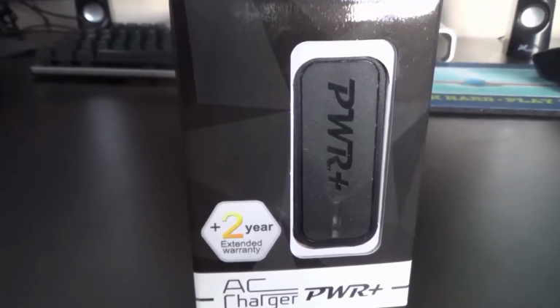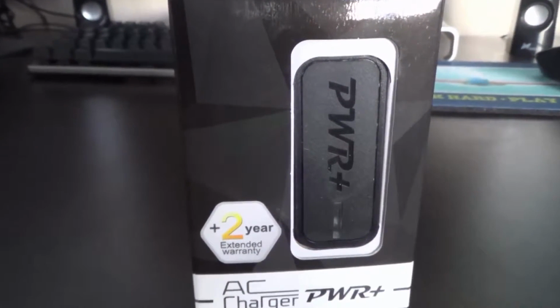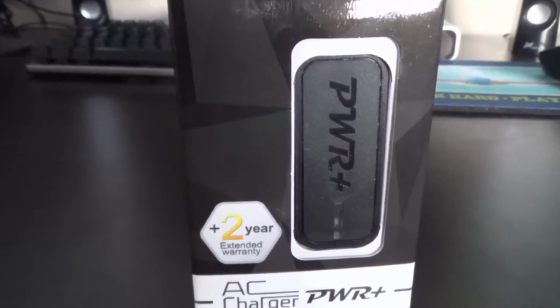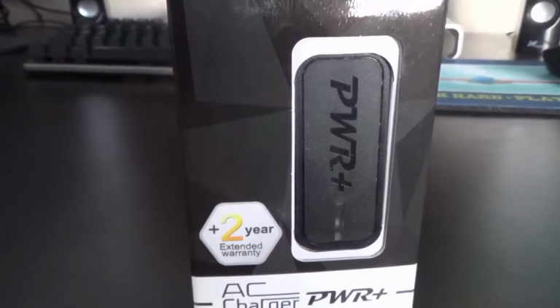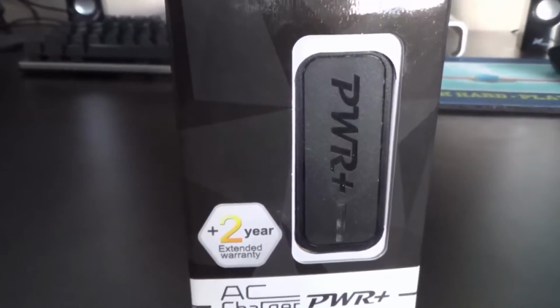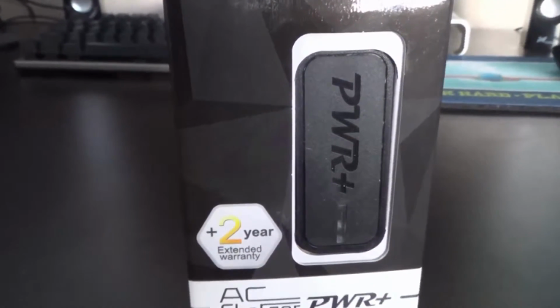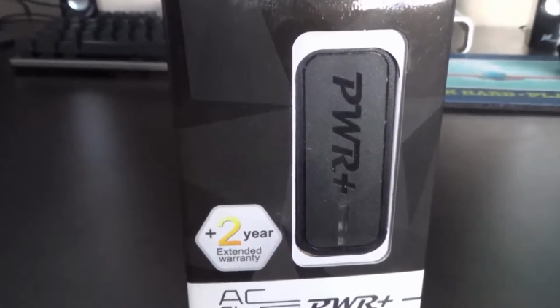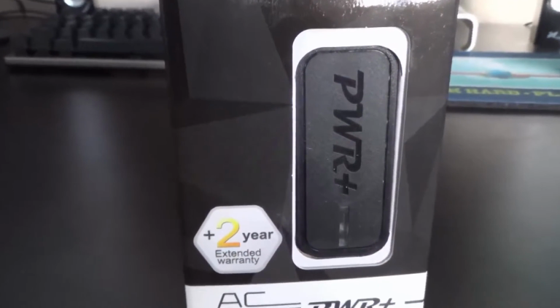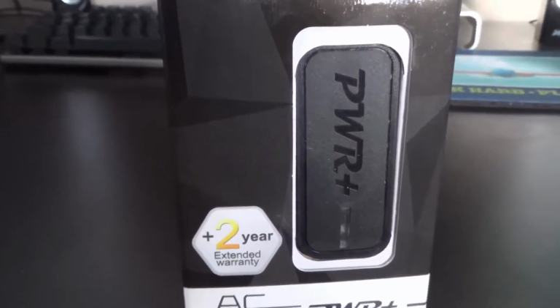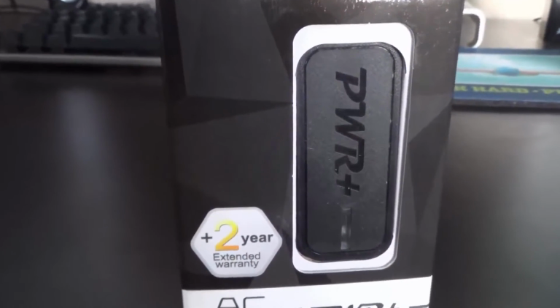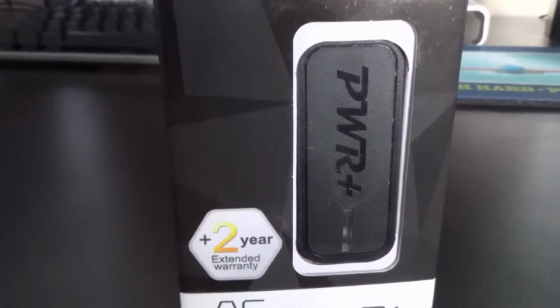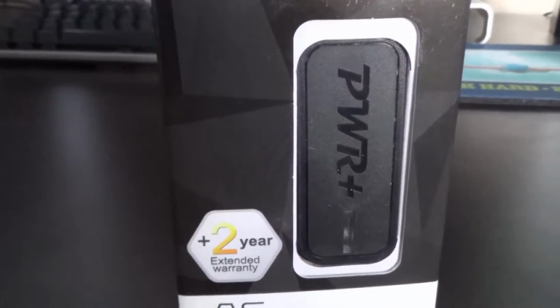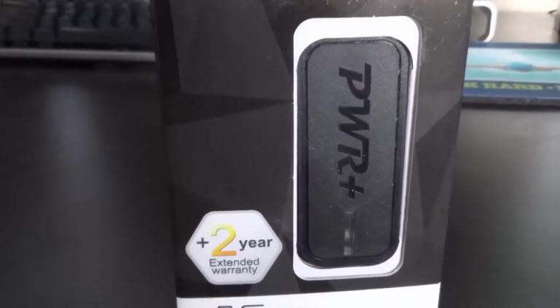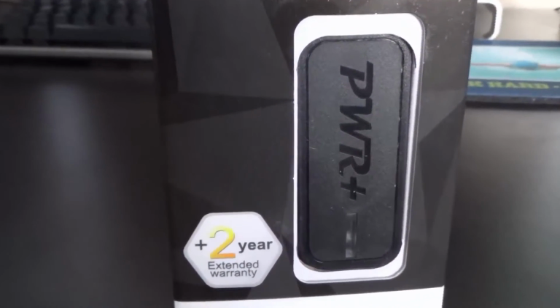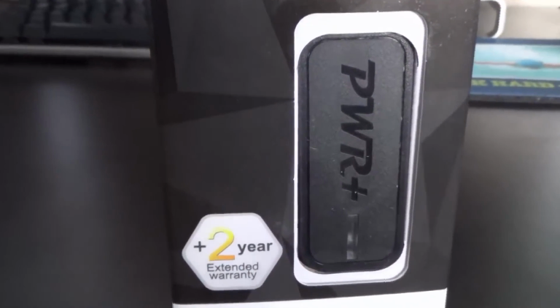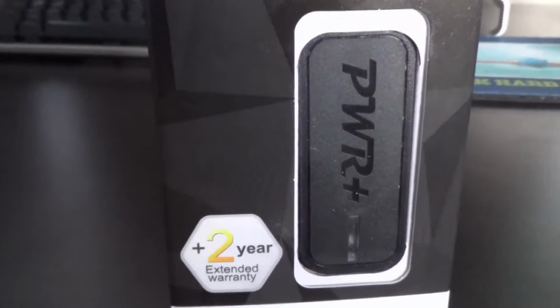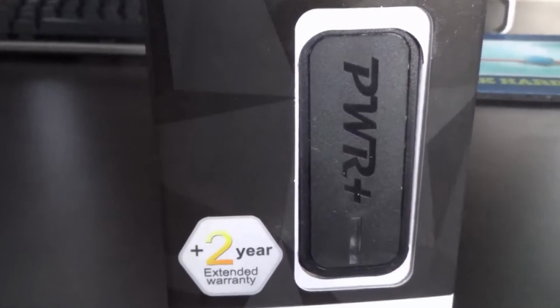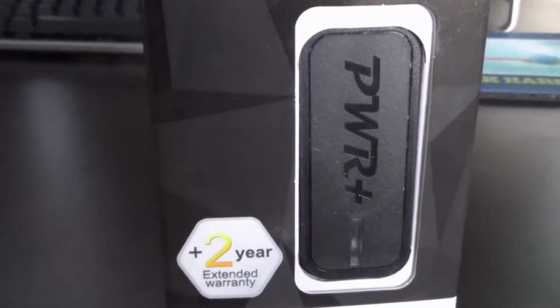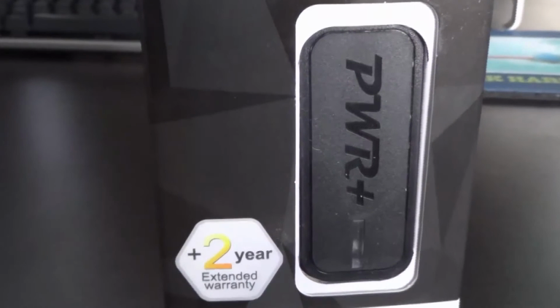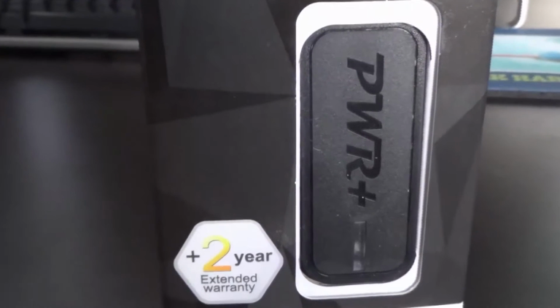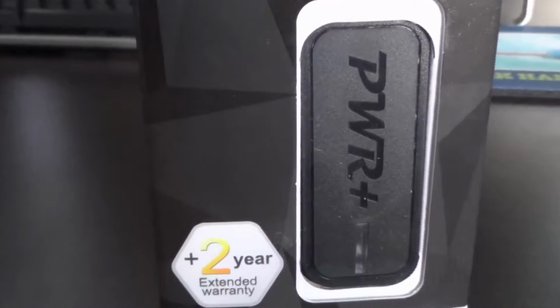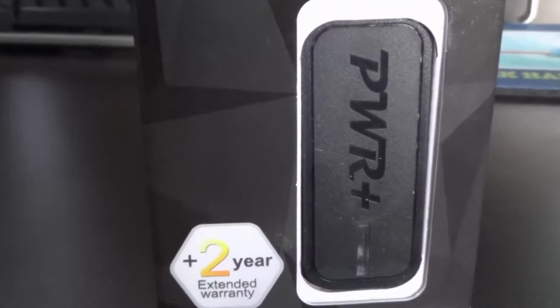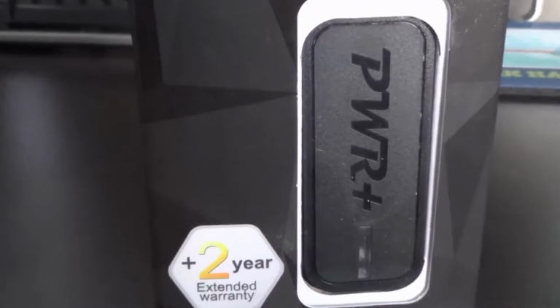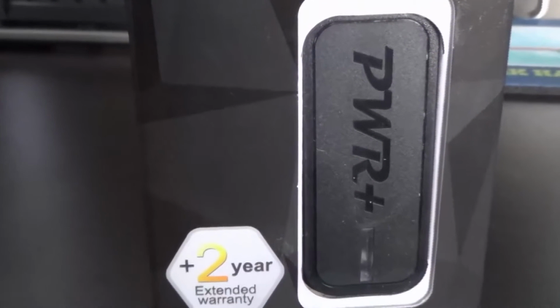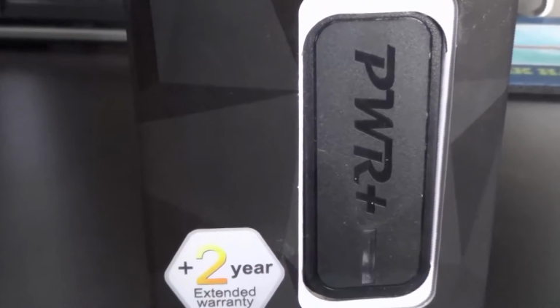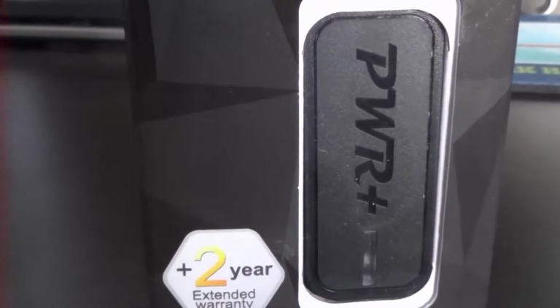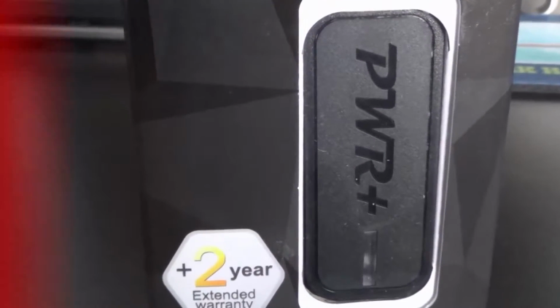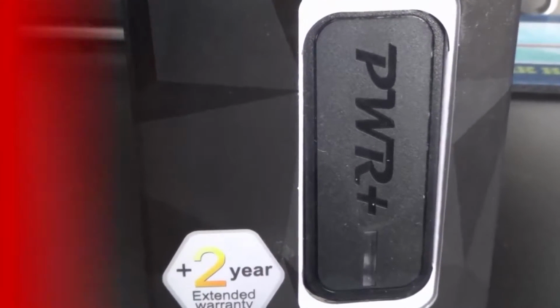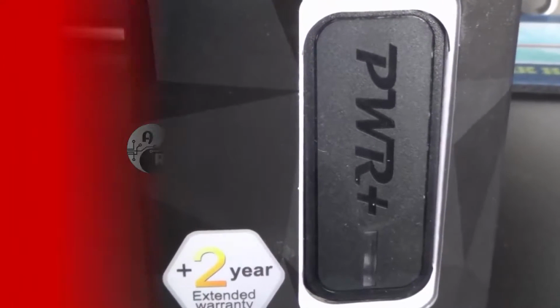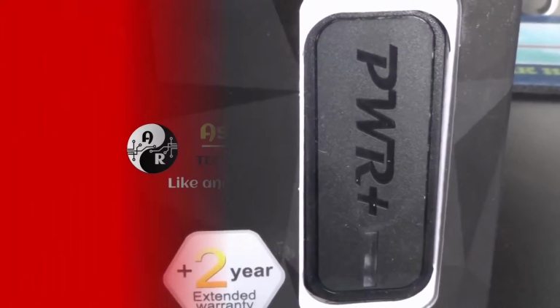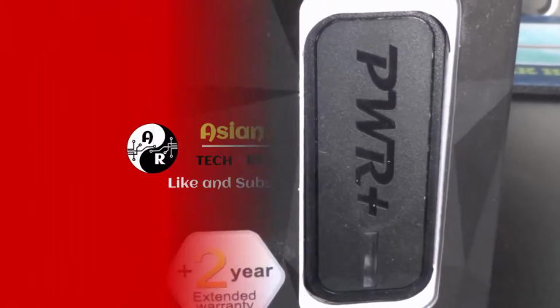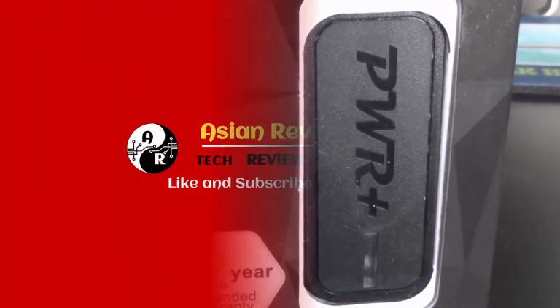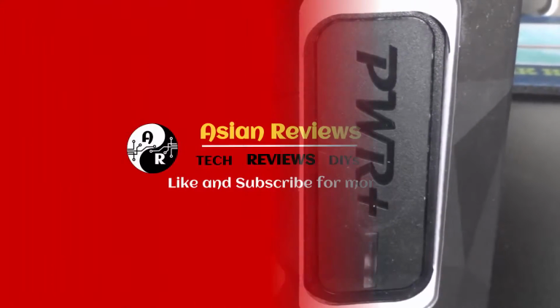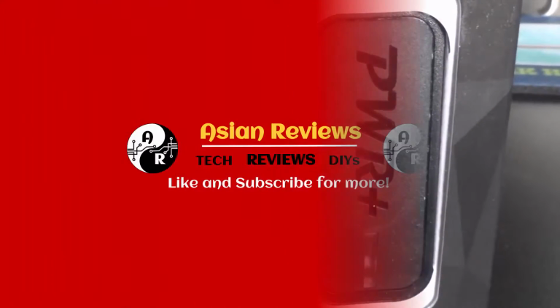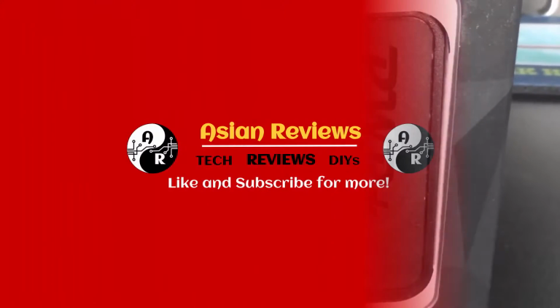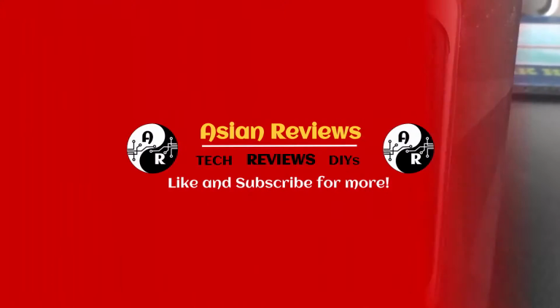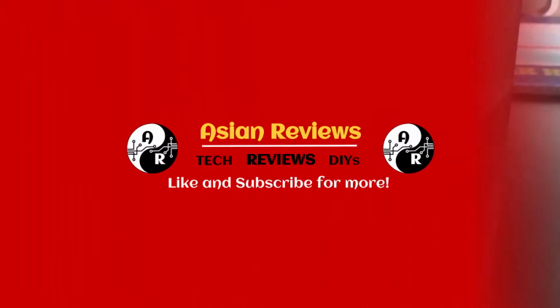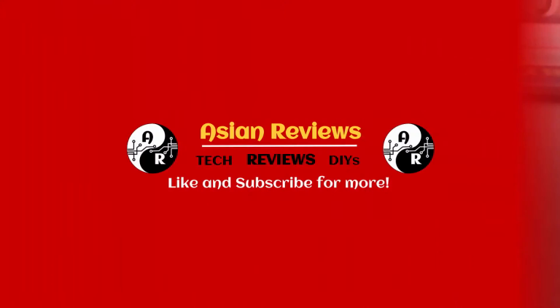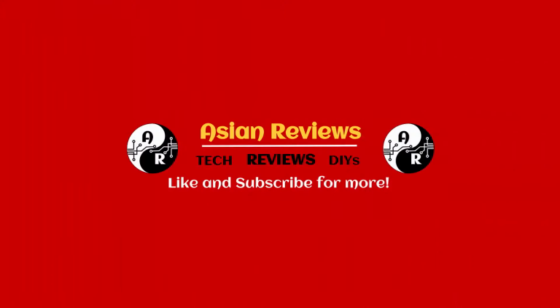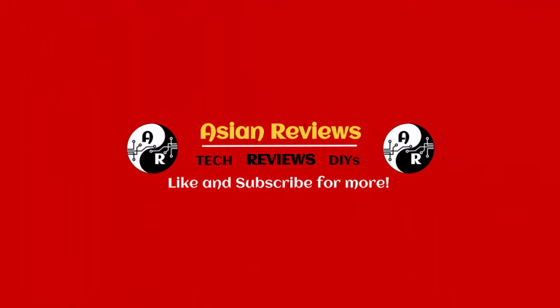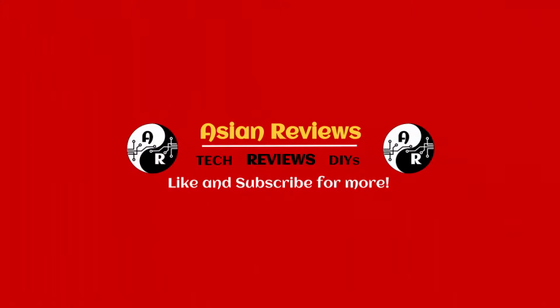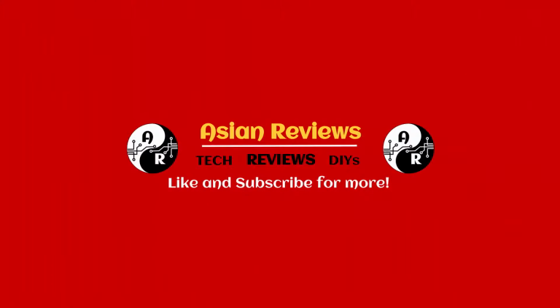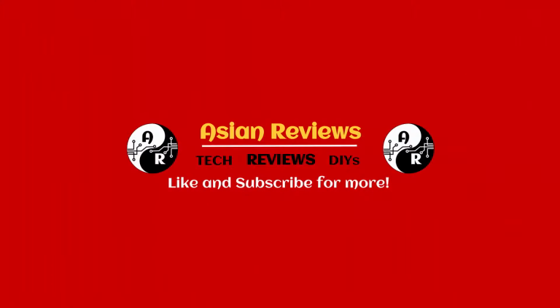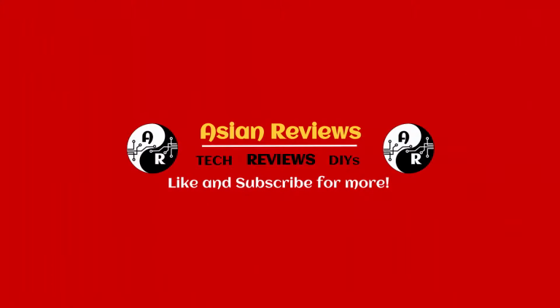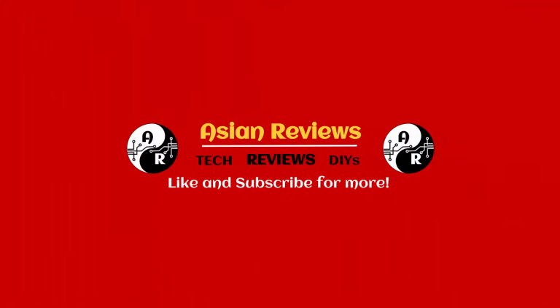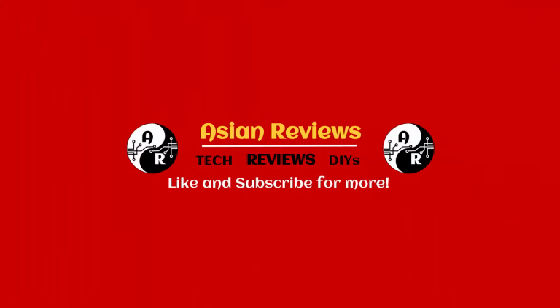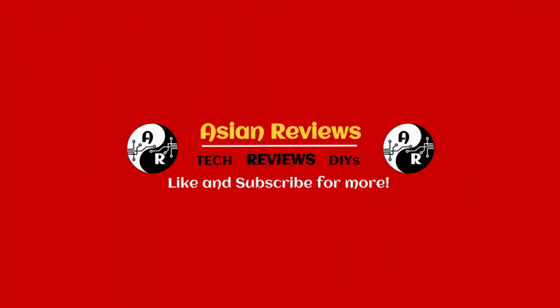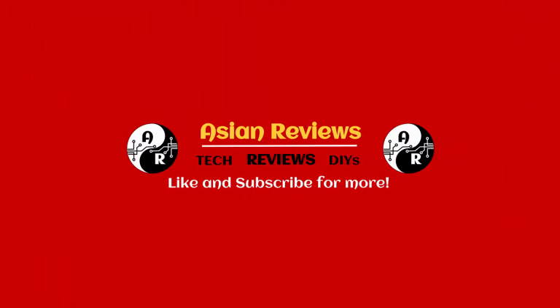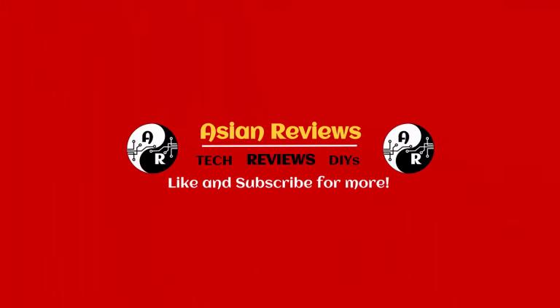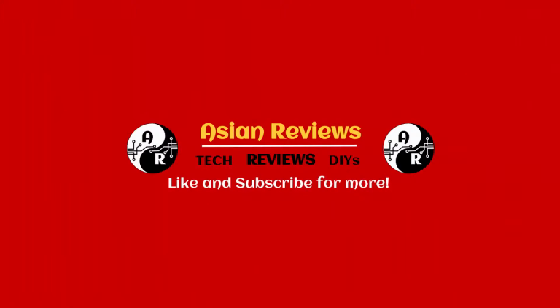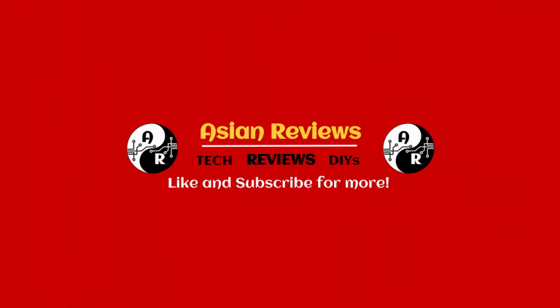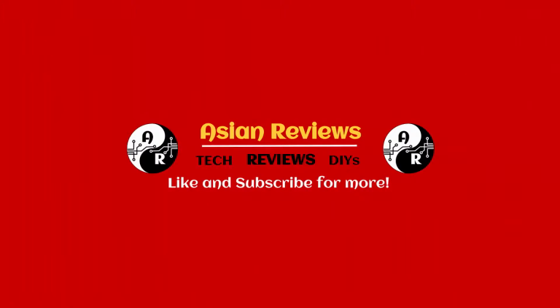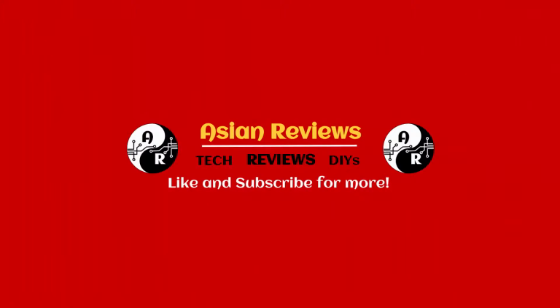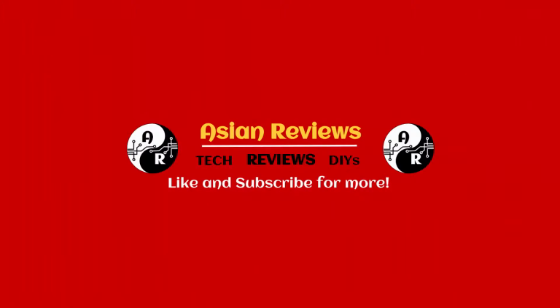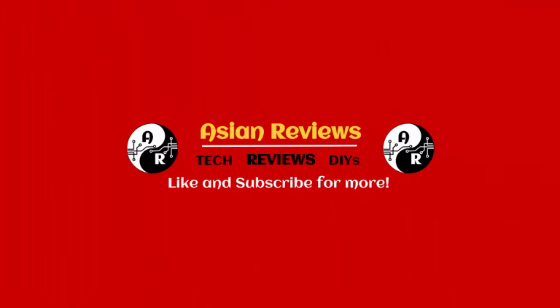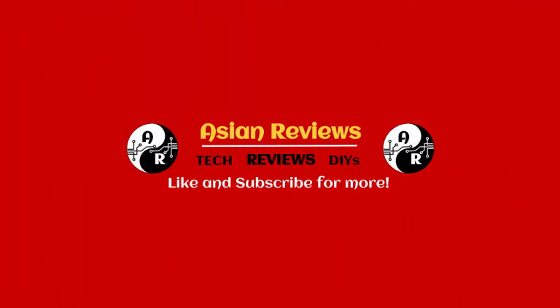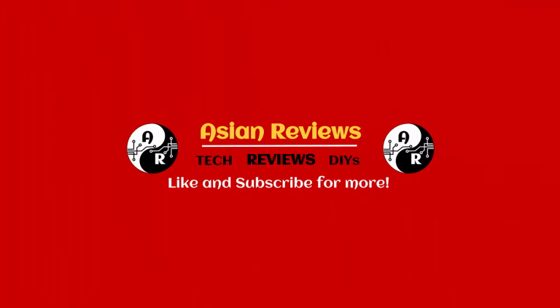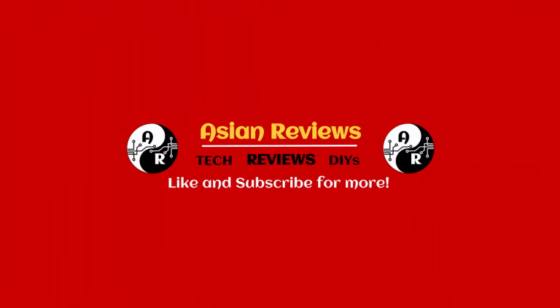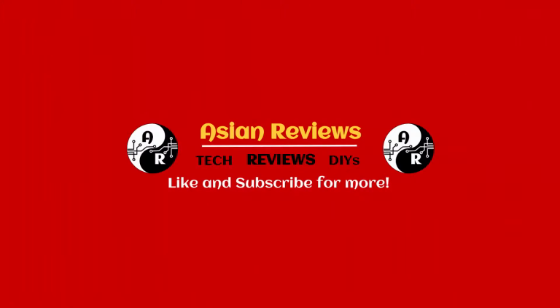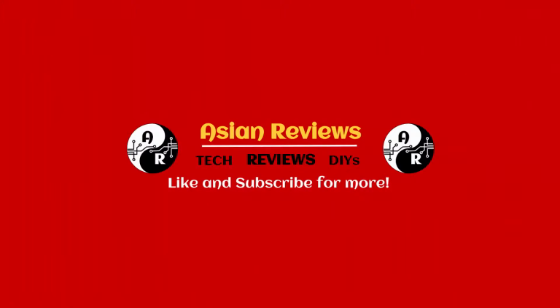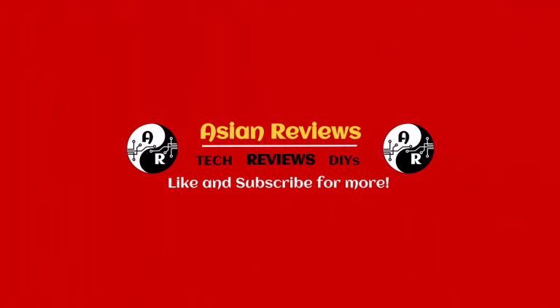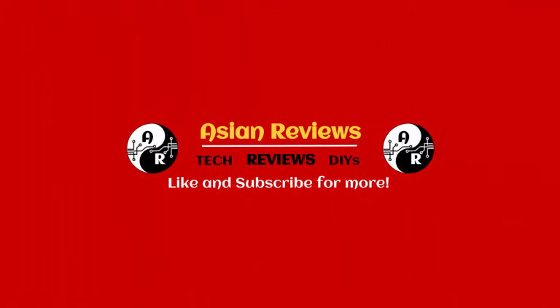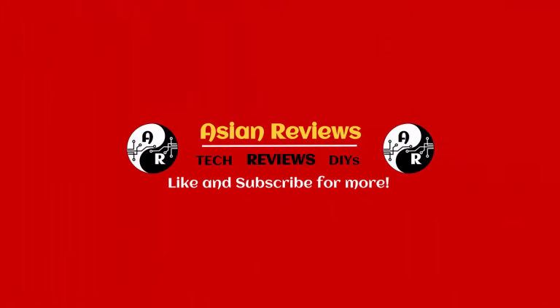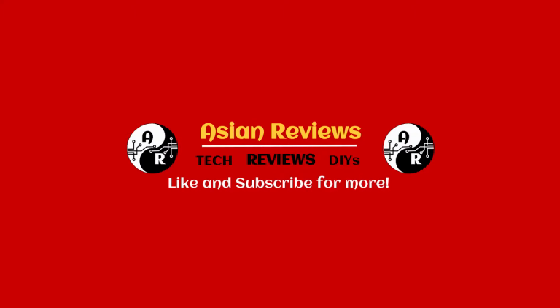I'll see you in the next video. Make sure to subscribe if you're not already to stay updated on more reviews, awesome giveaways, and other items.